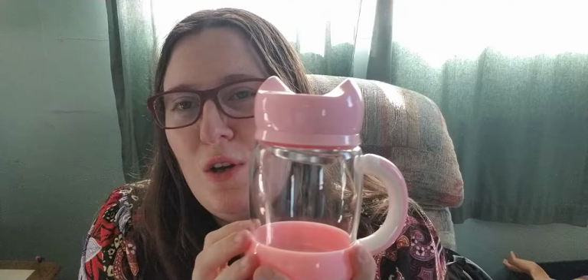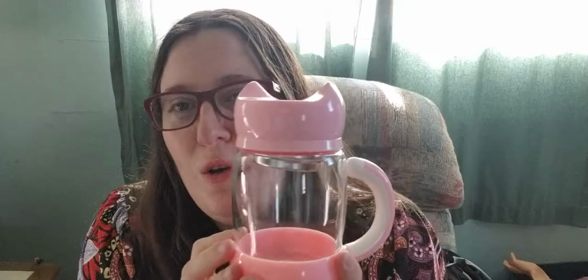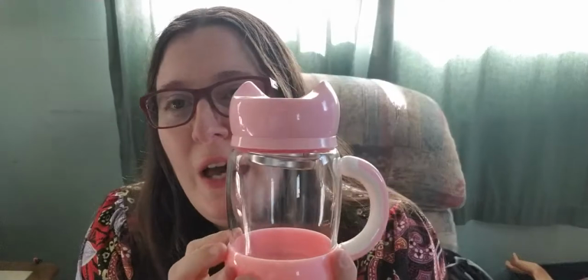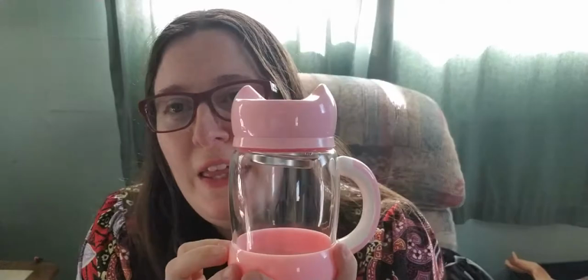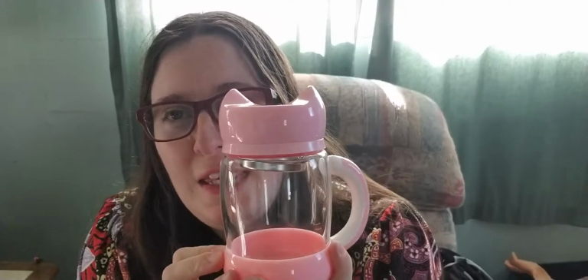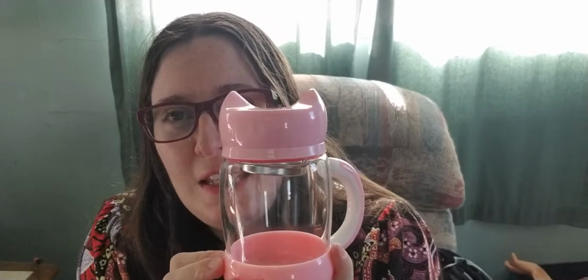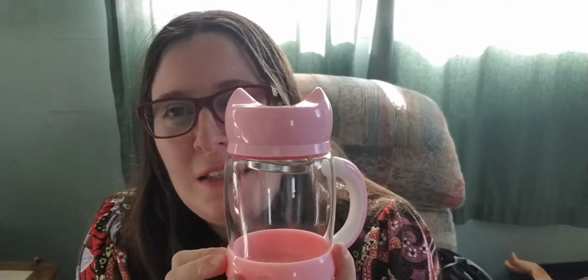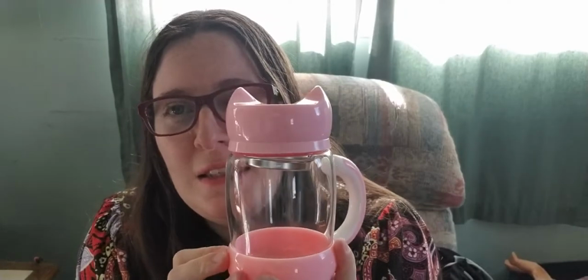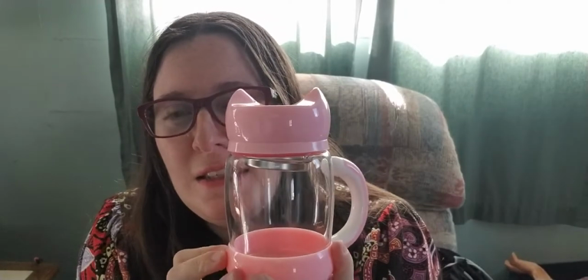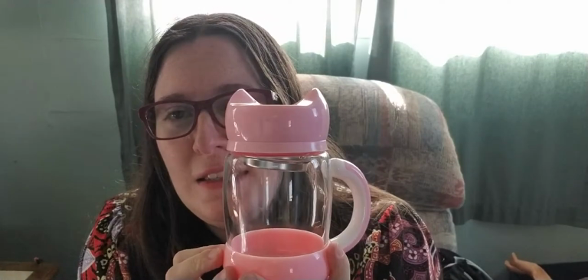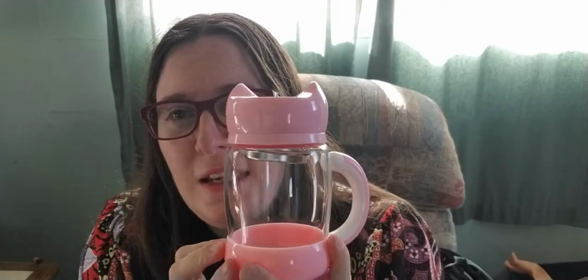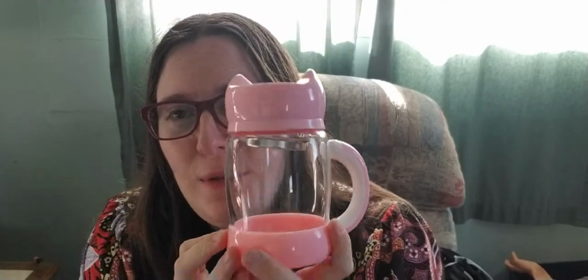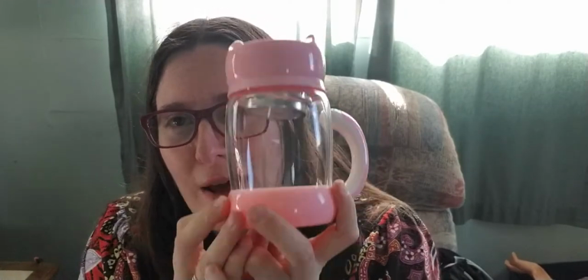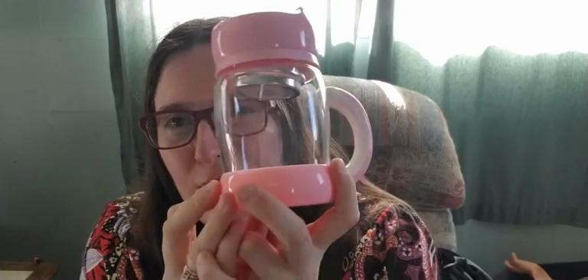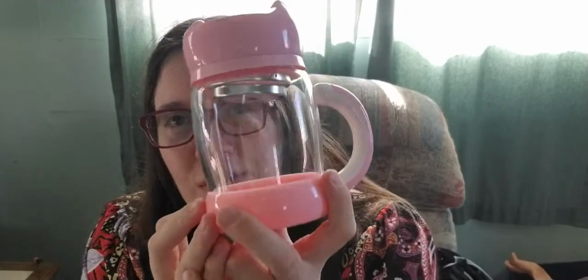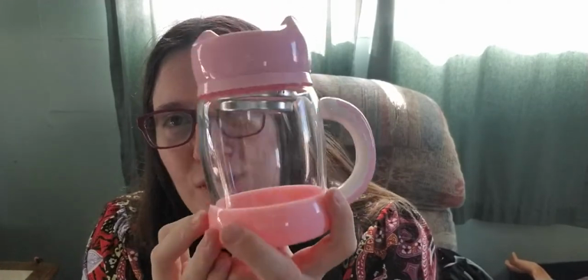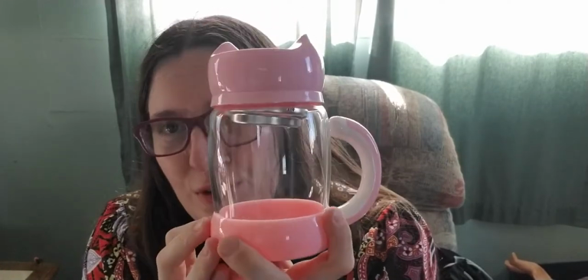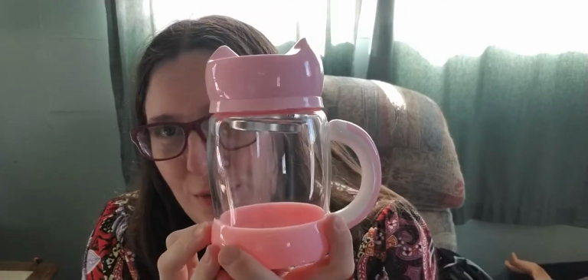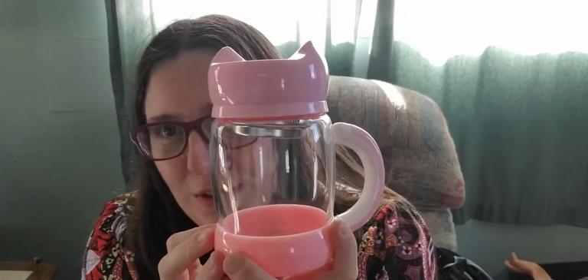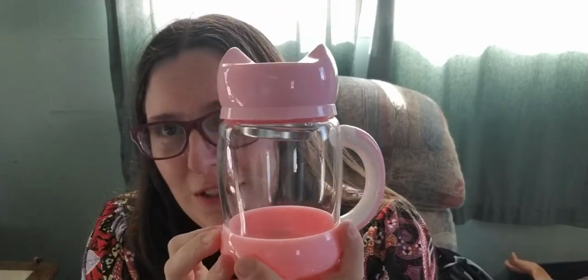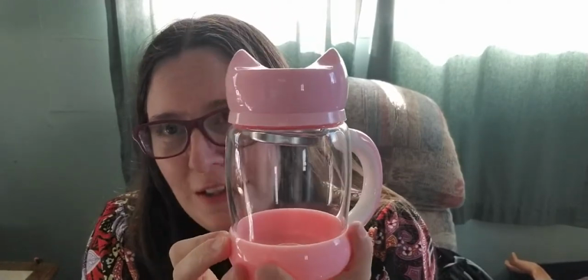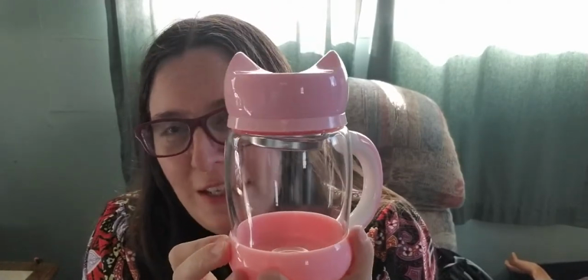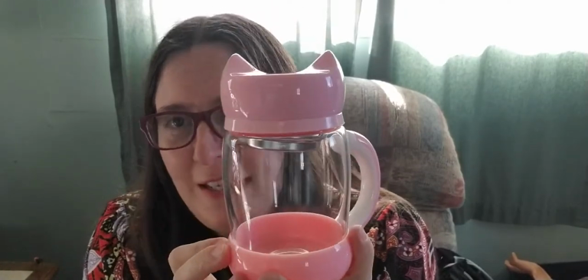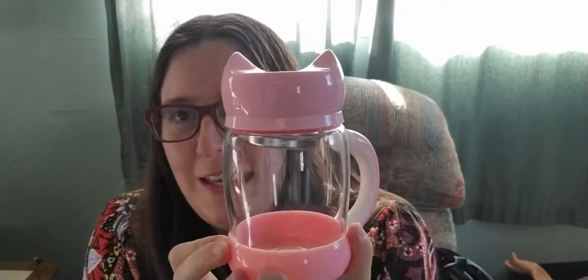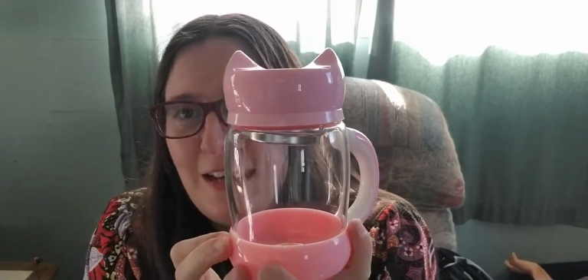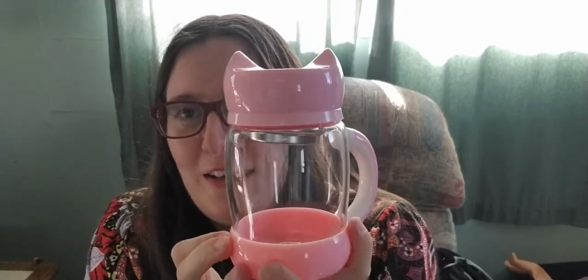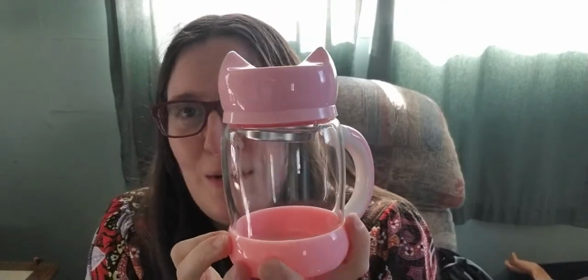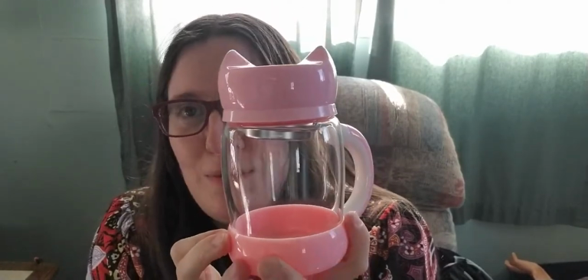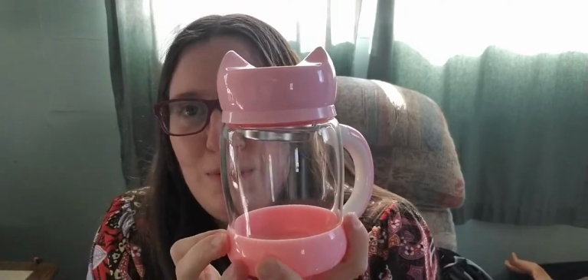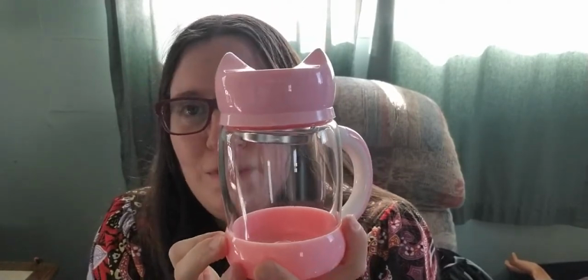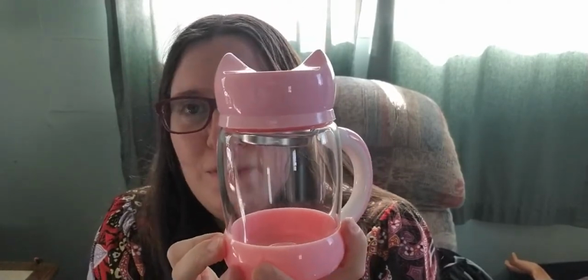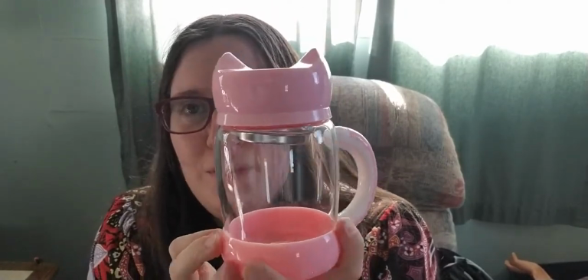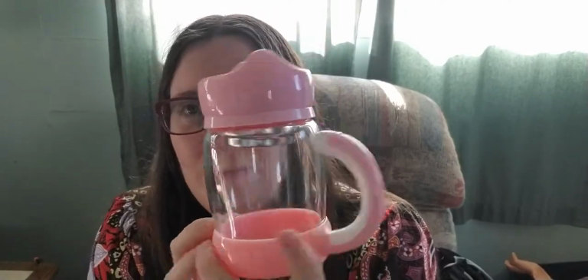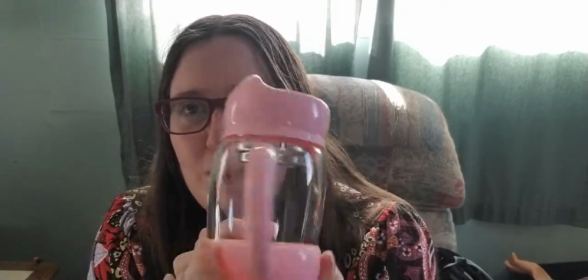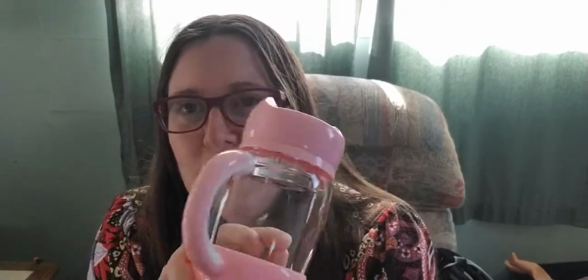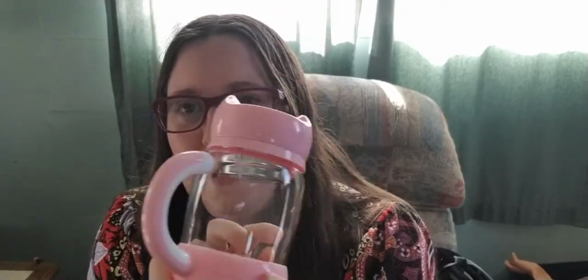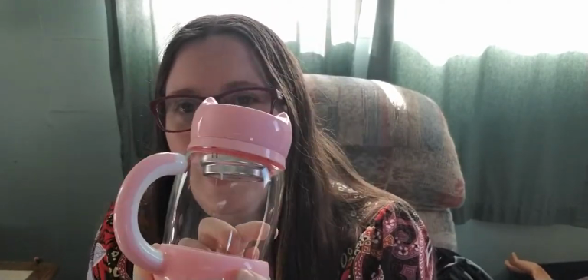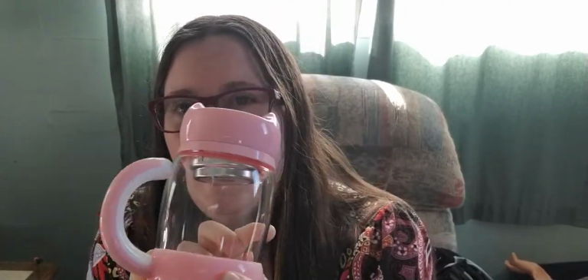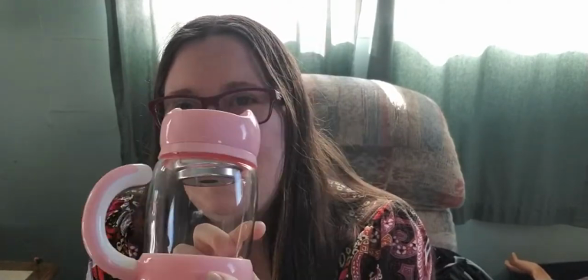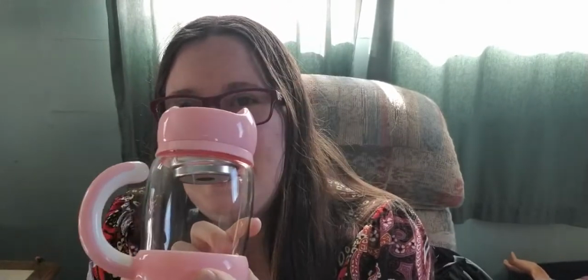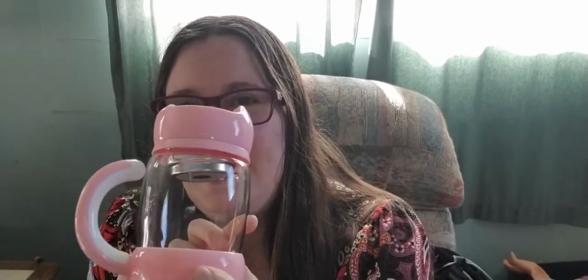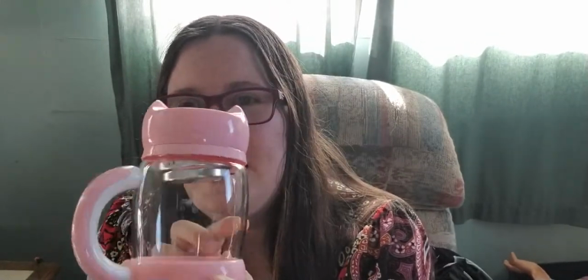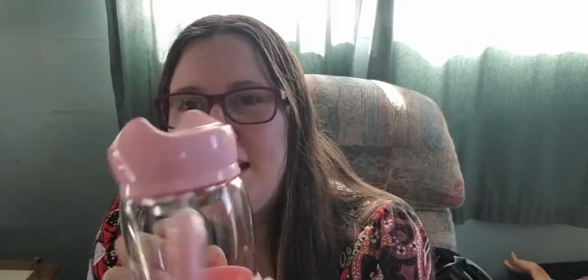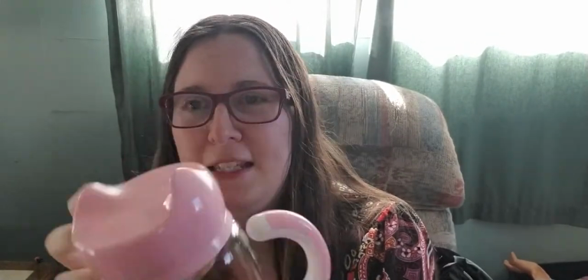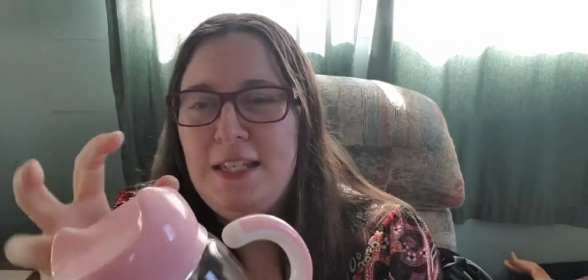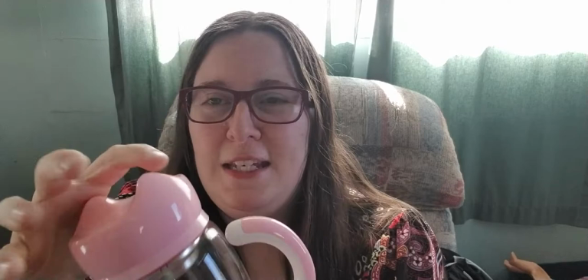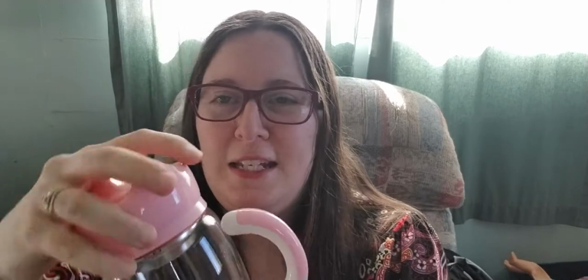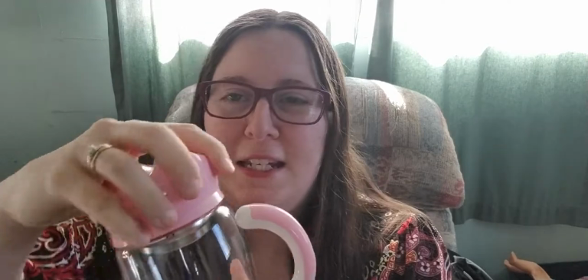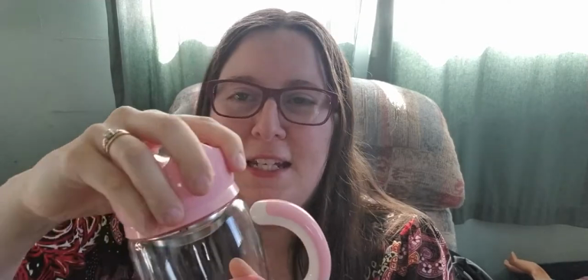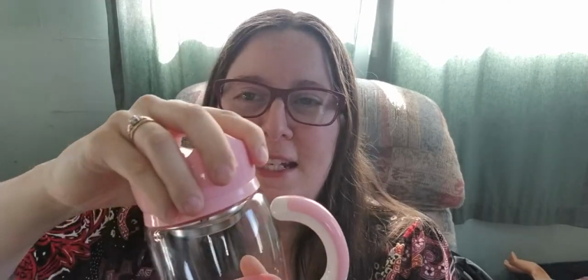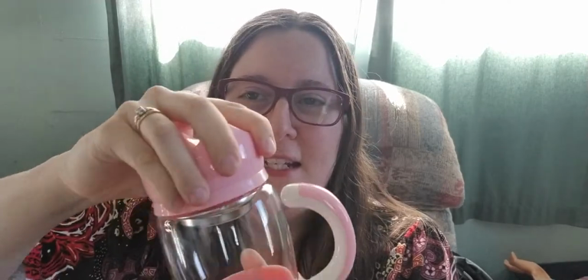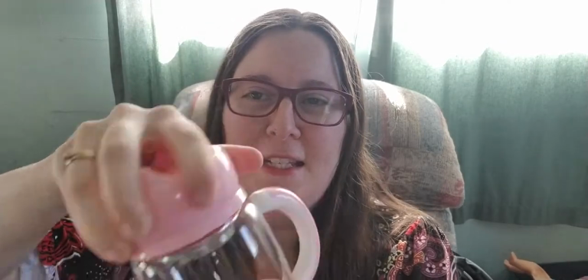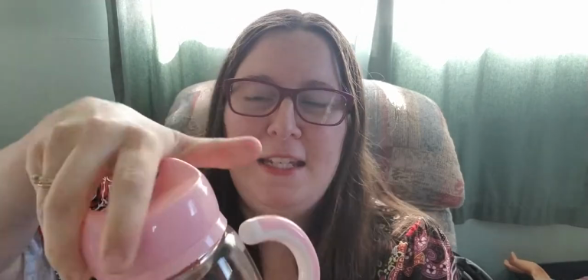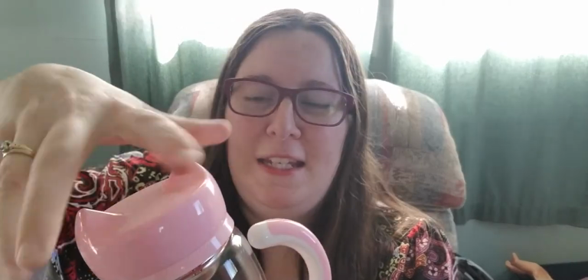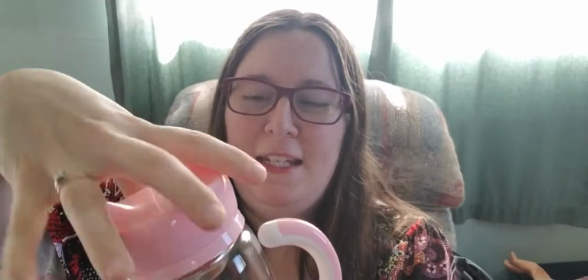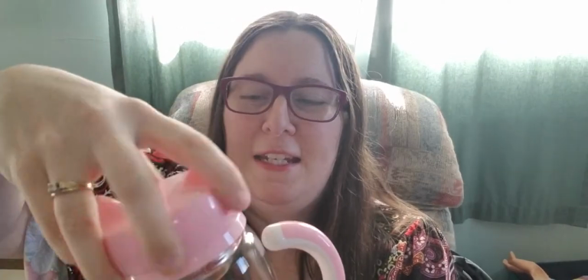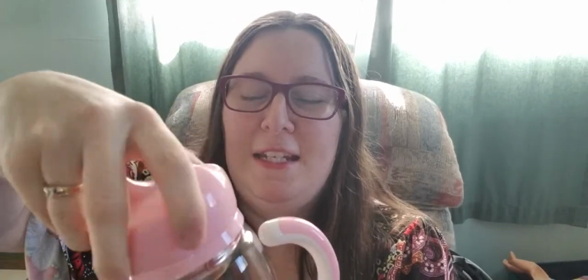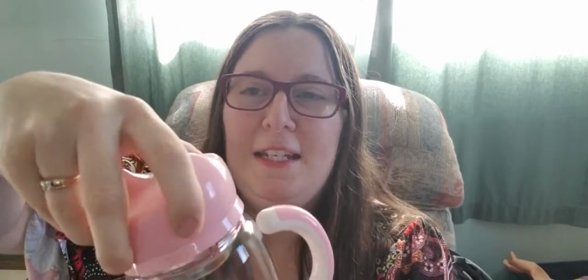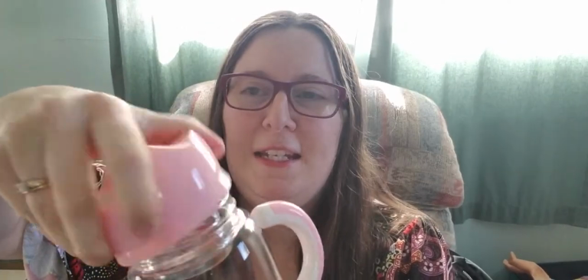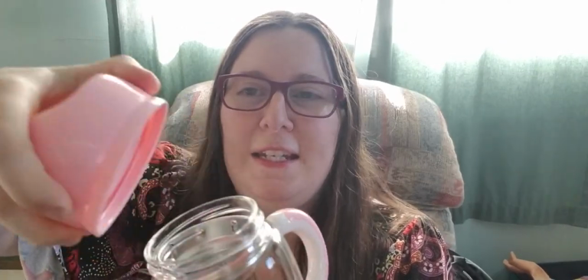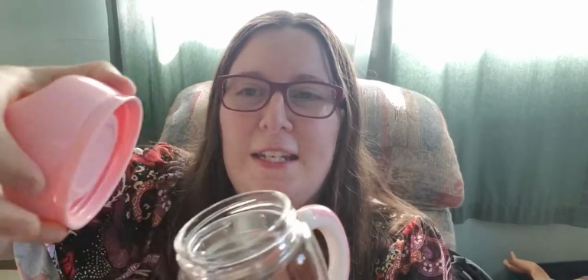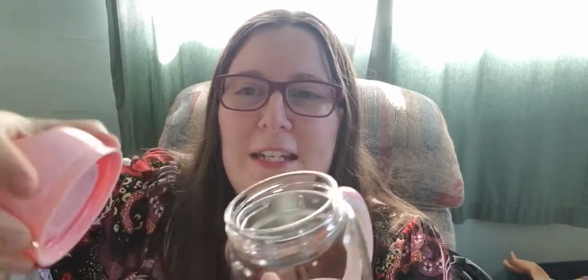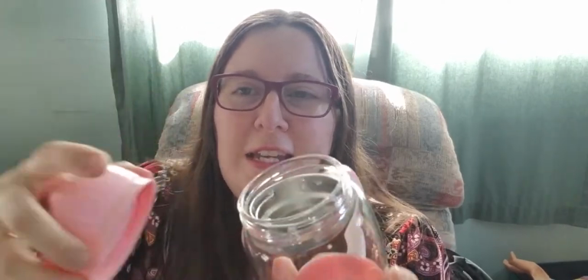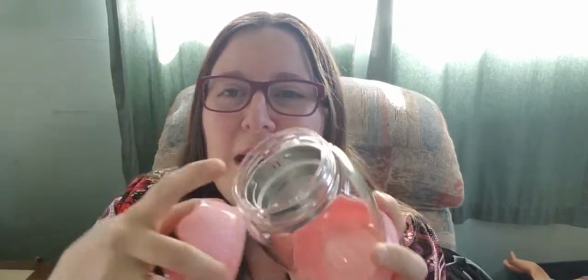This is a rather adorable little kitty cat cup. It's a kitty cat.